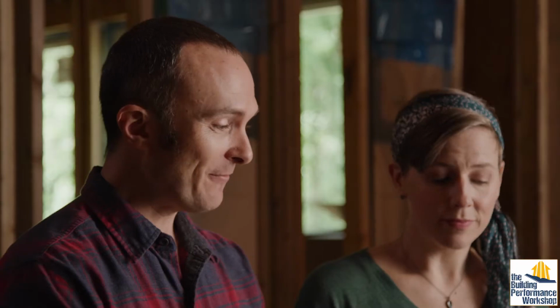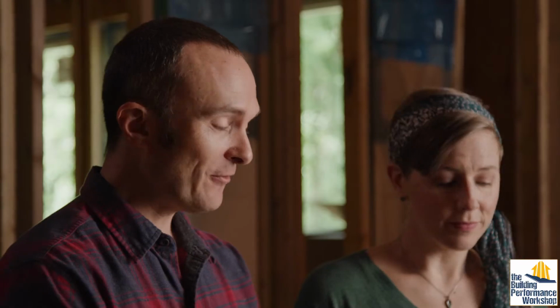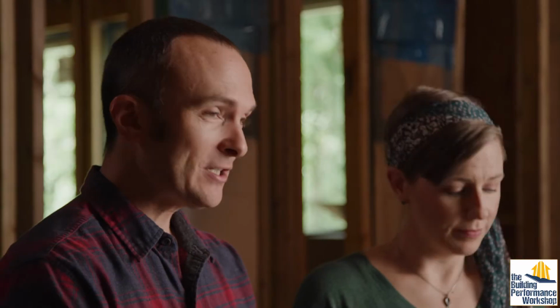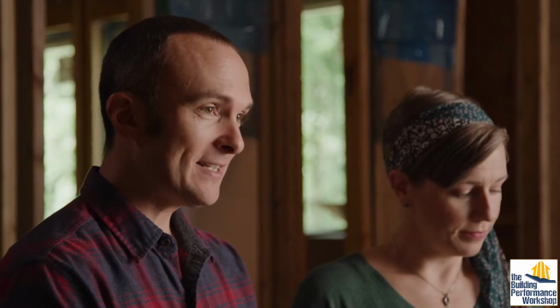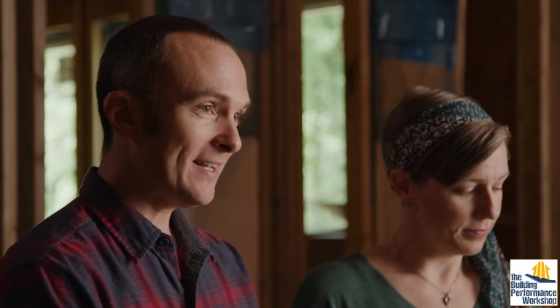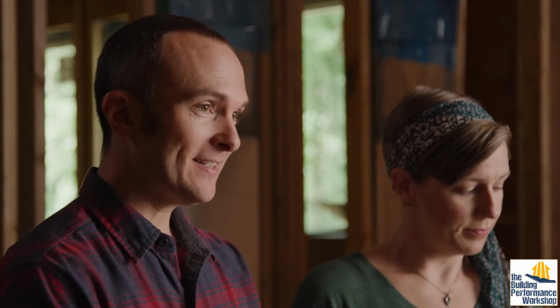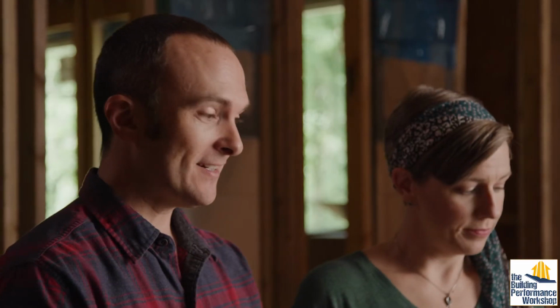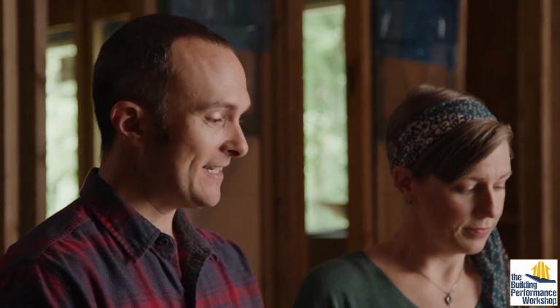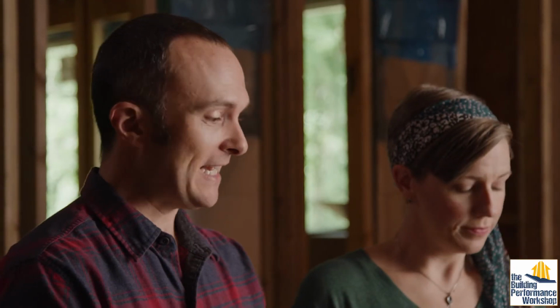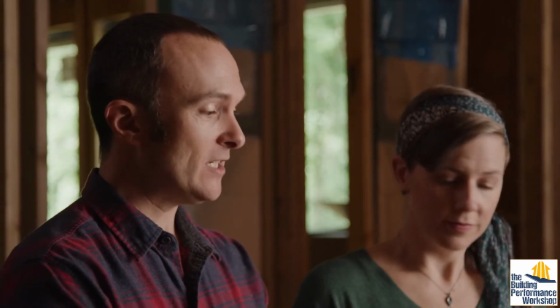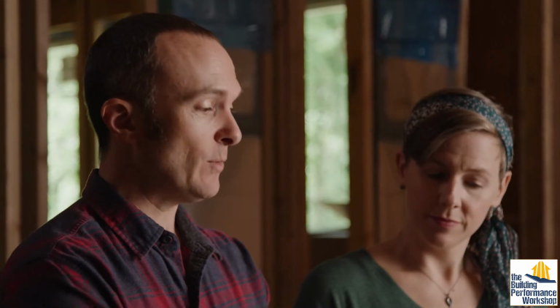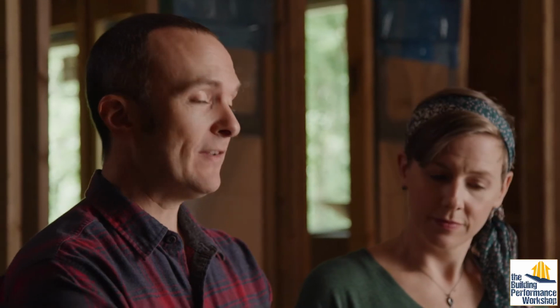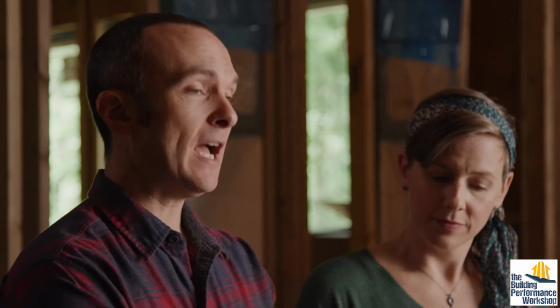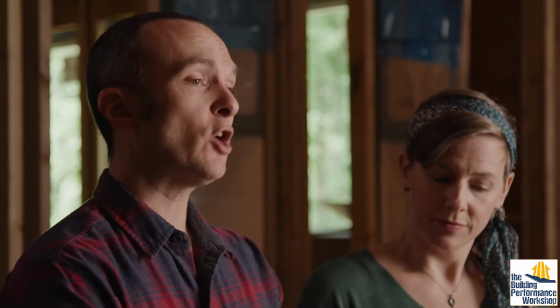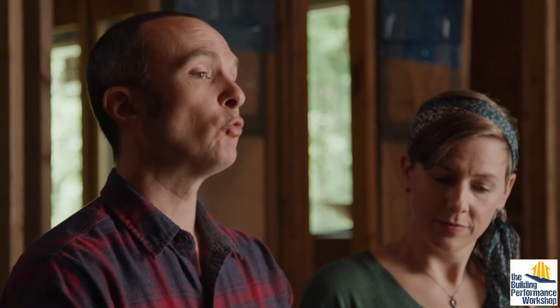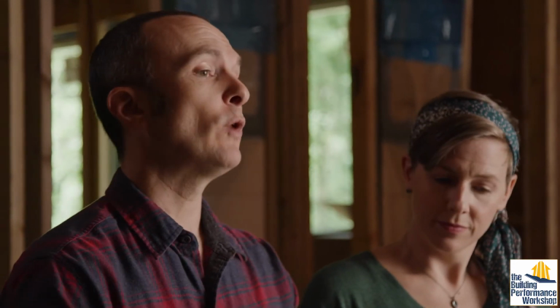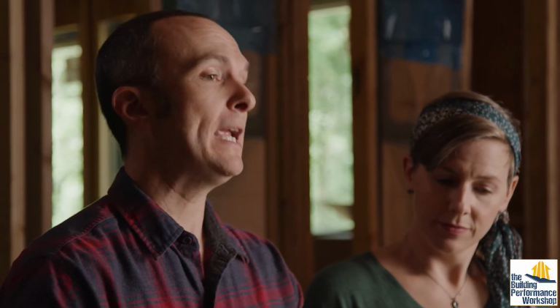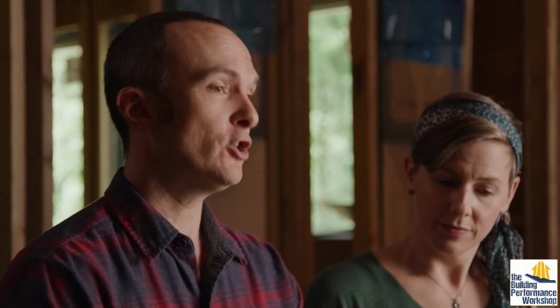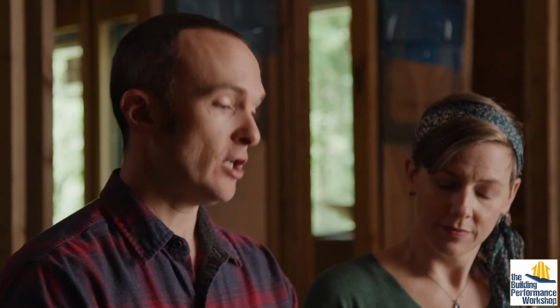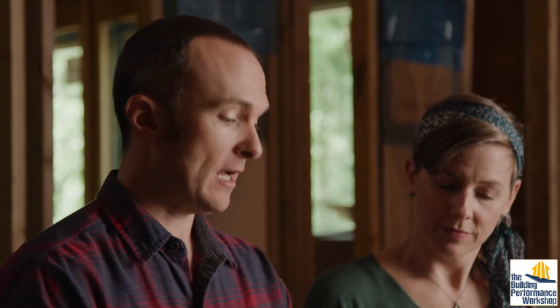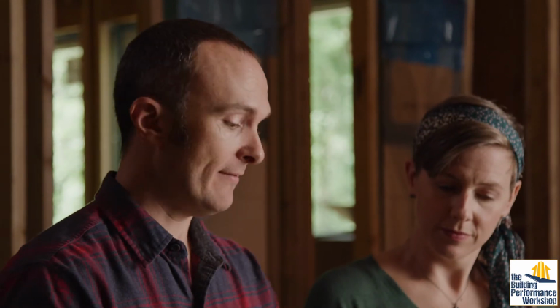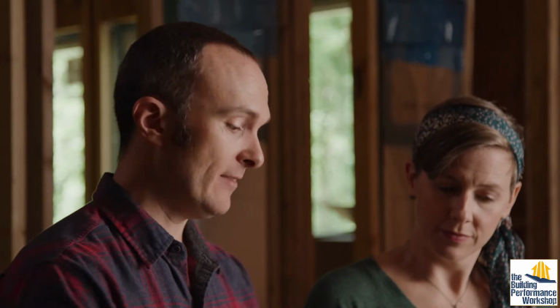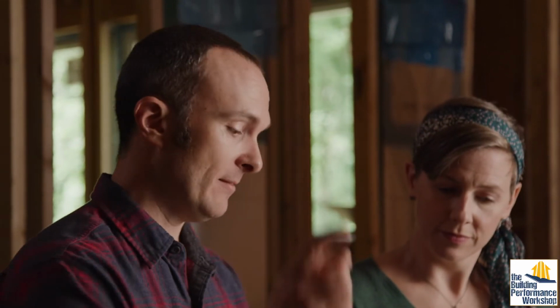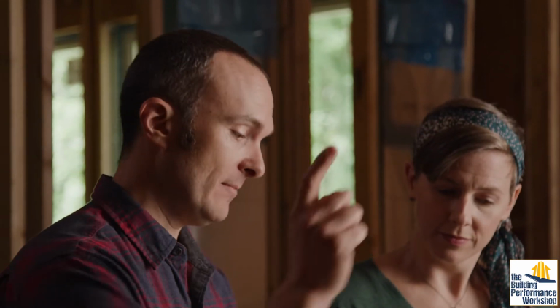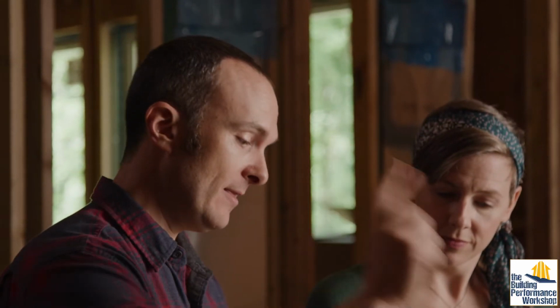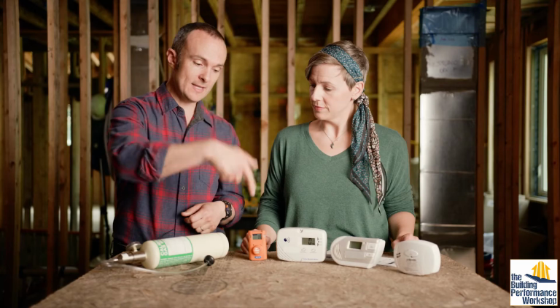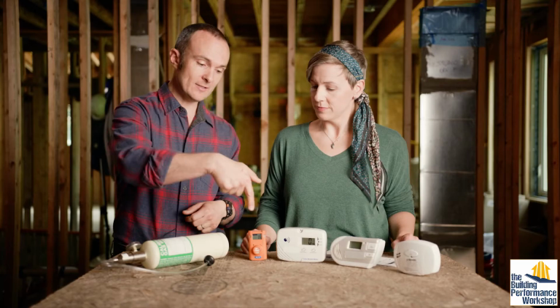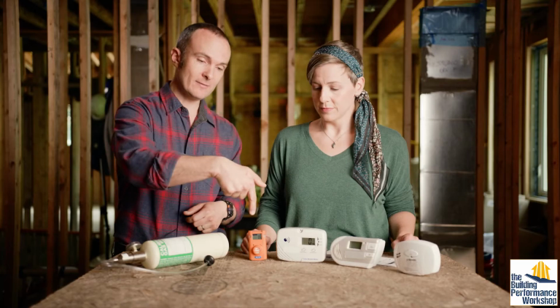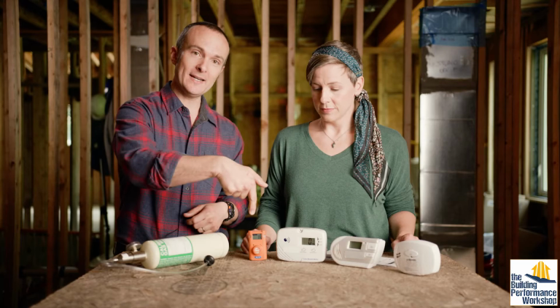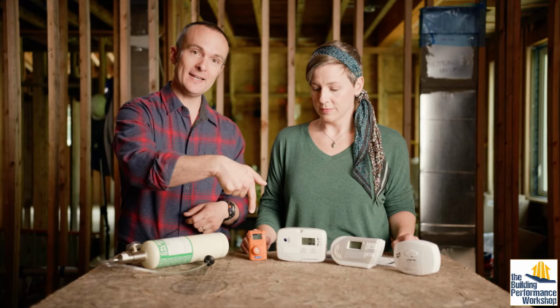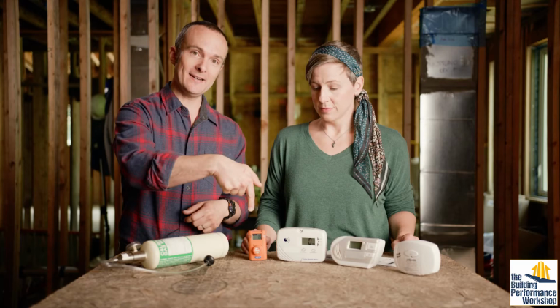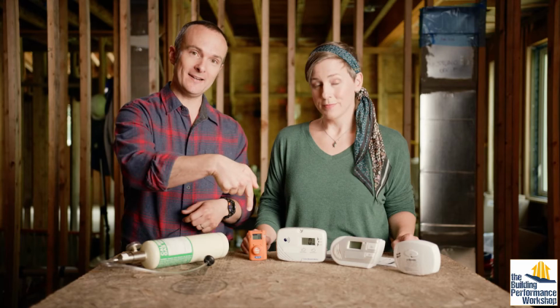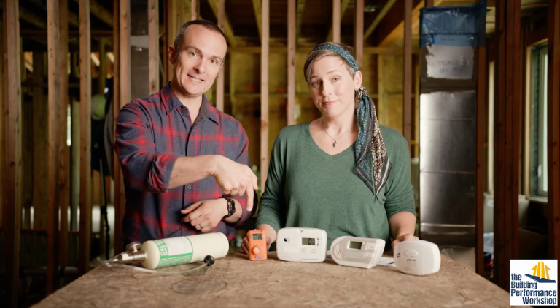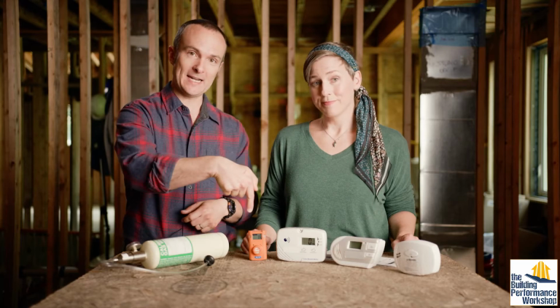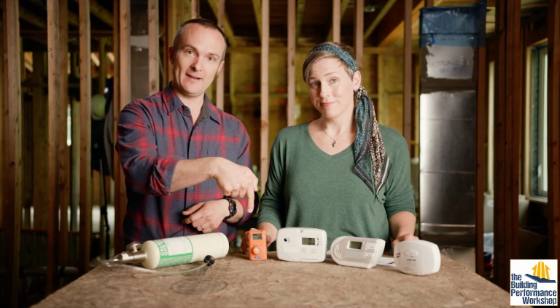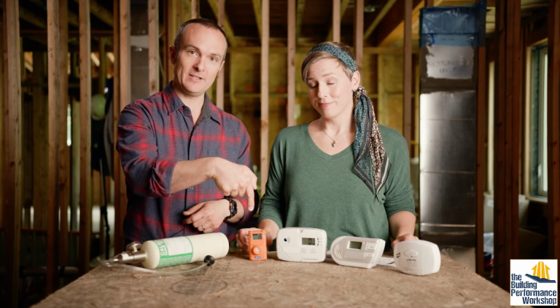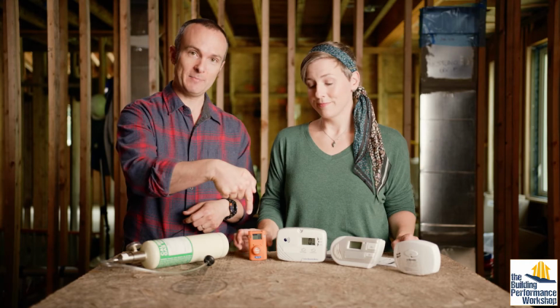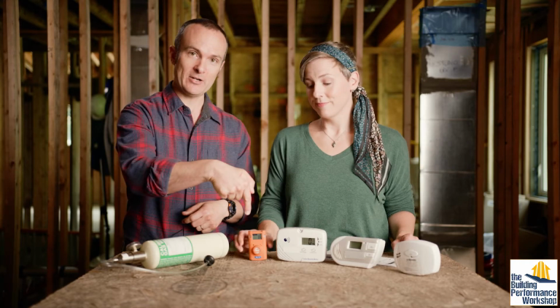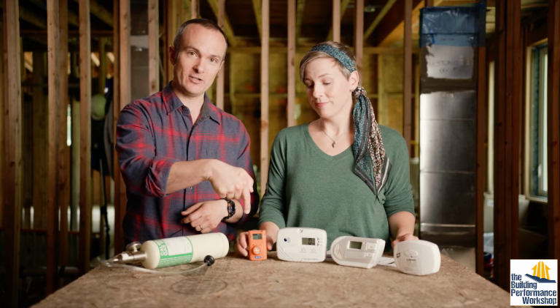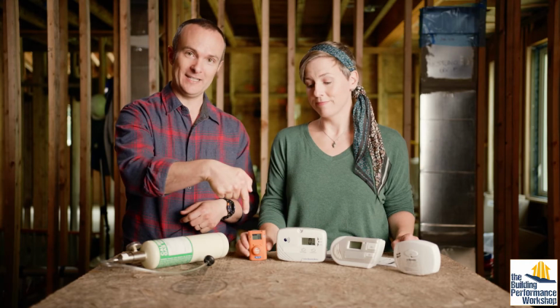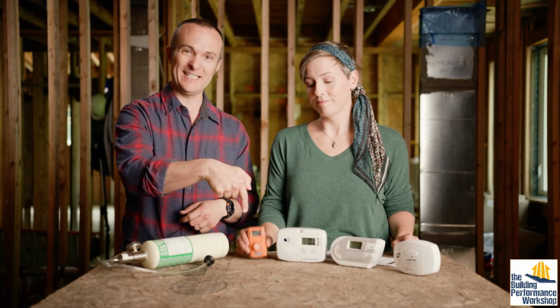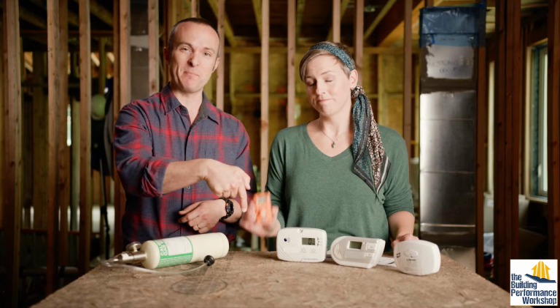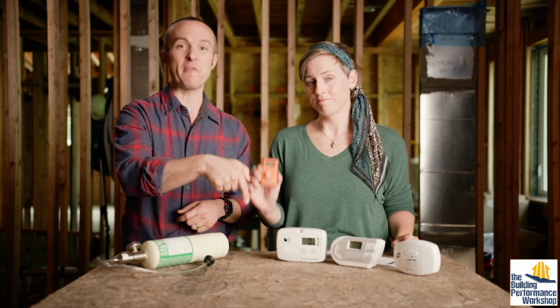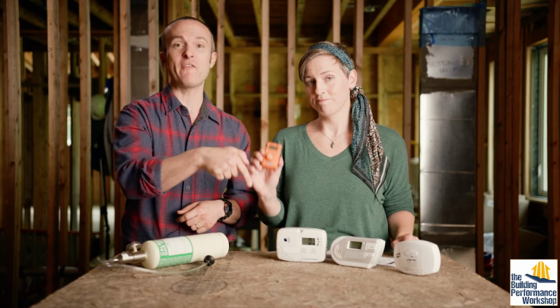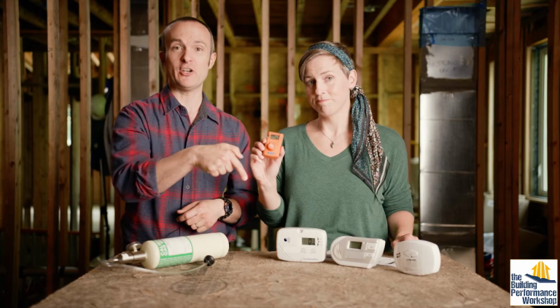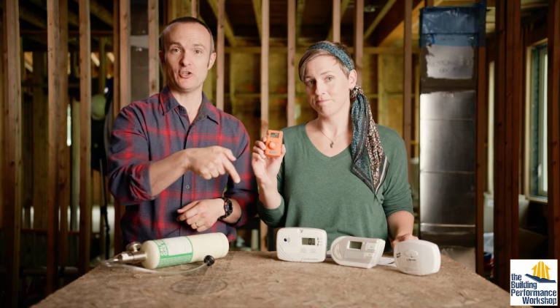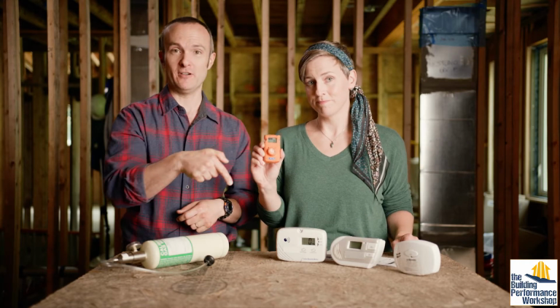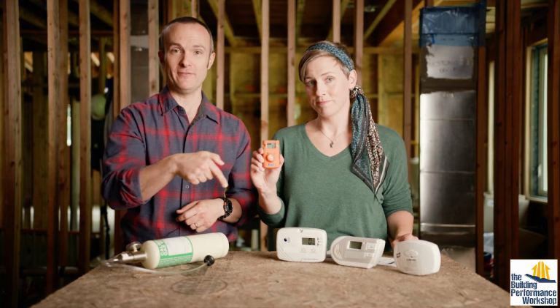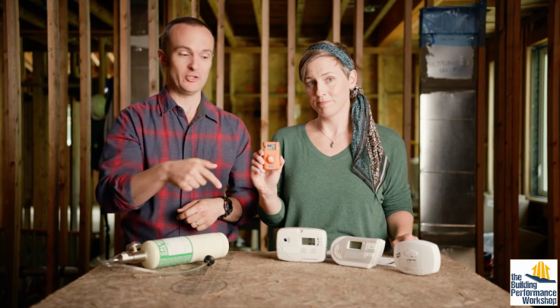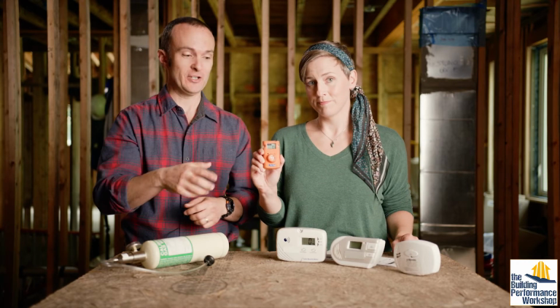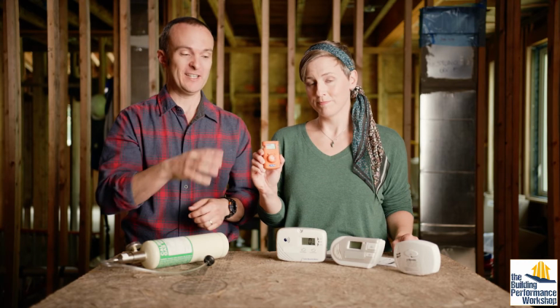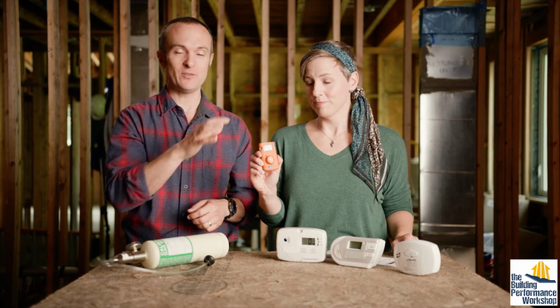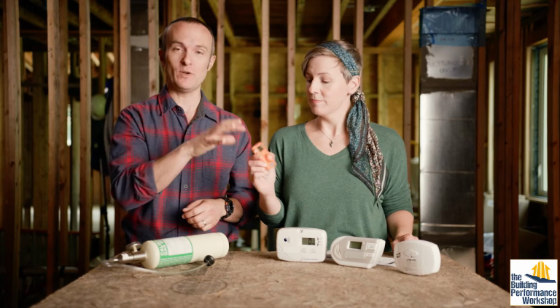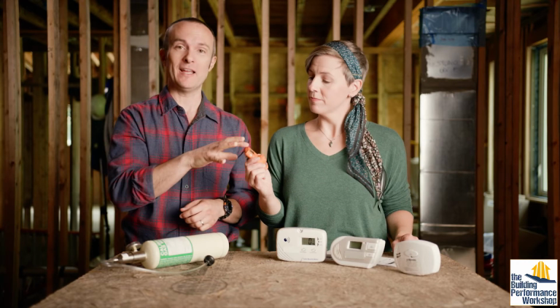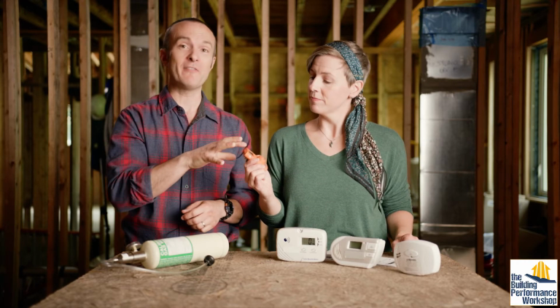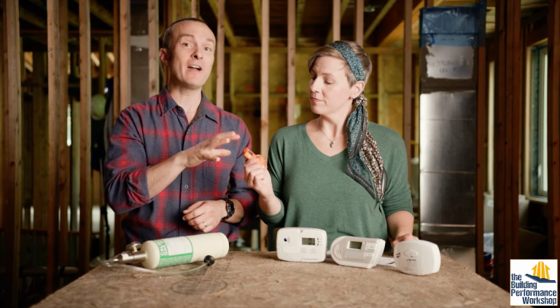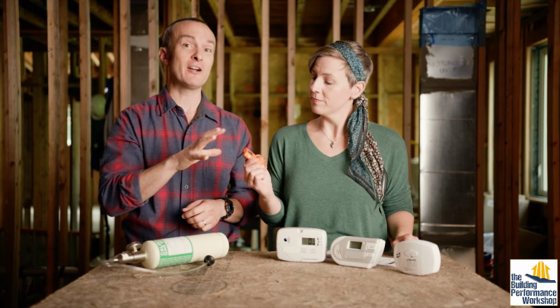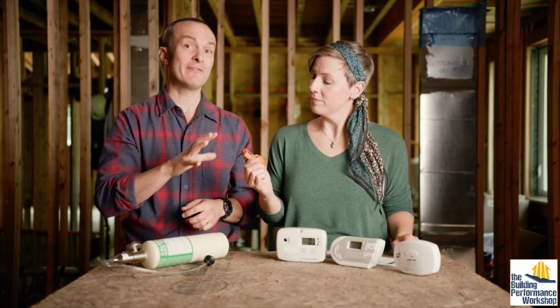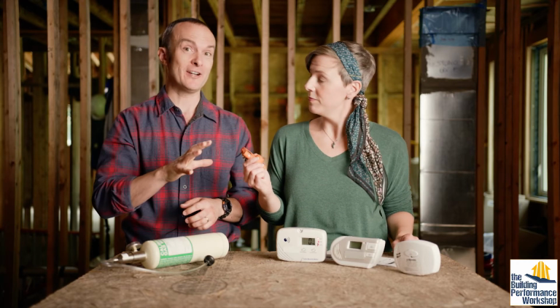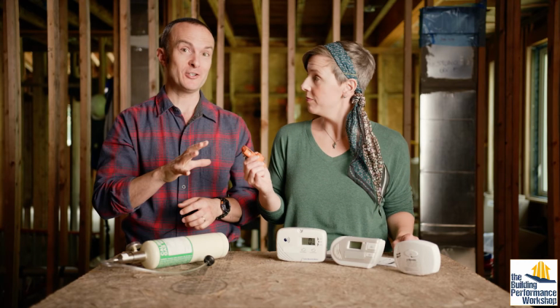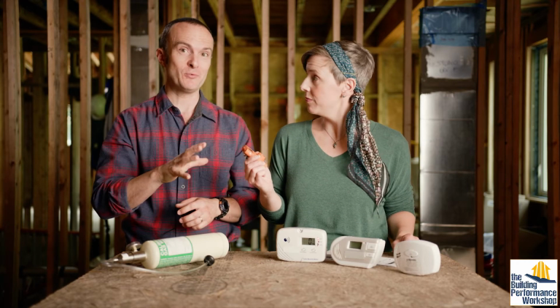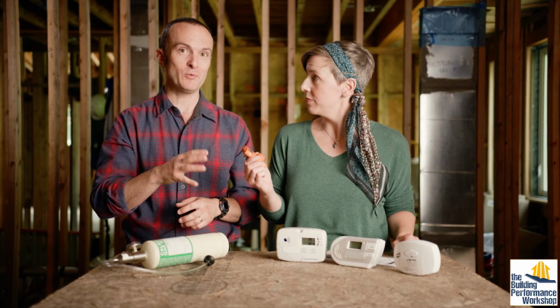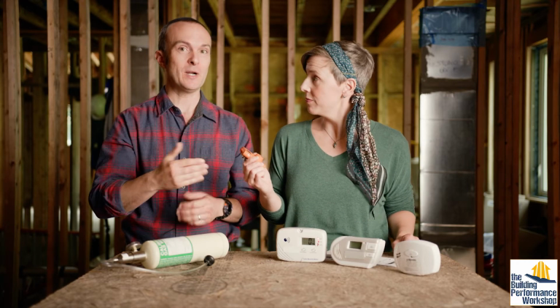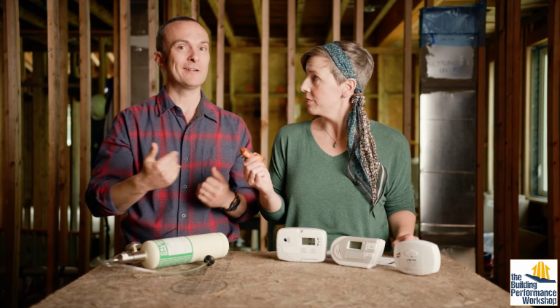The first thing to understand is that we've got a range of detectors here. This one is kind of special — it's a professional version, the kind that firefighters would wear.